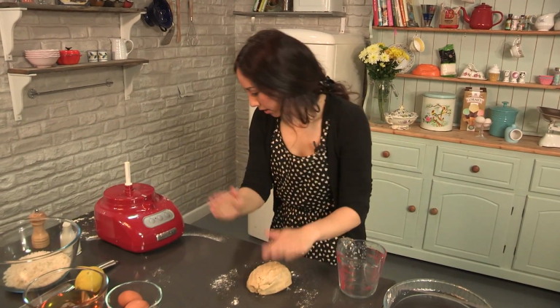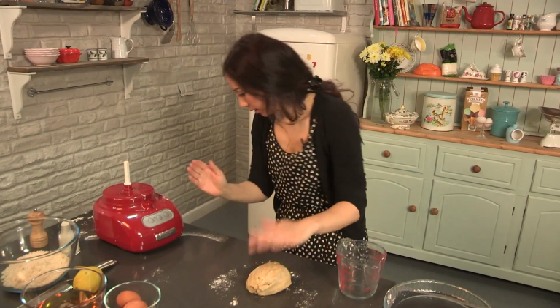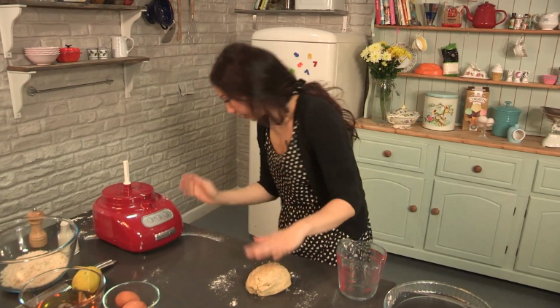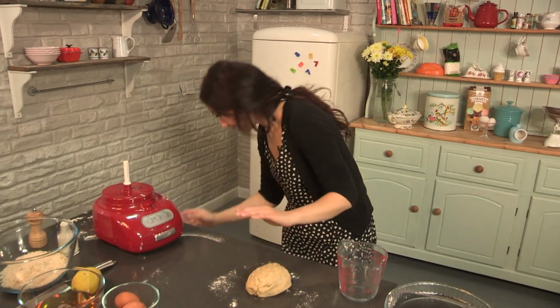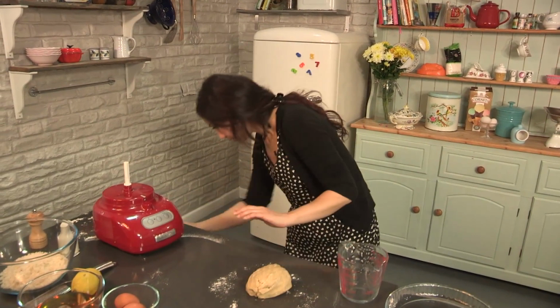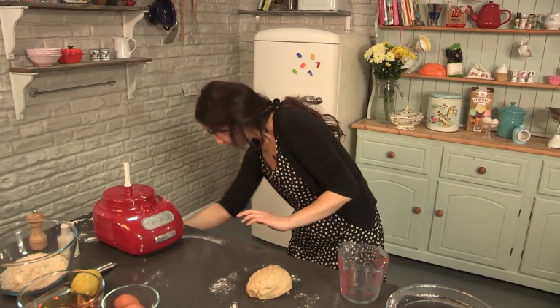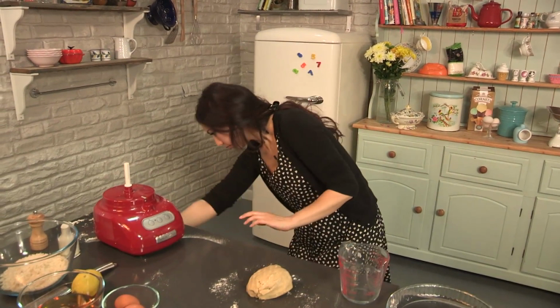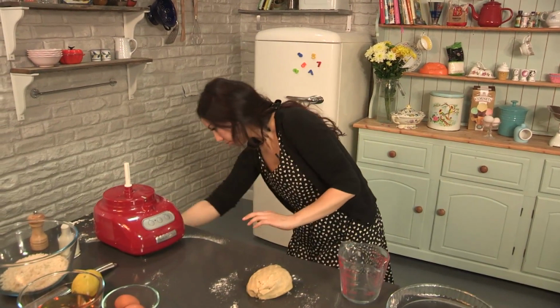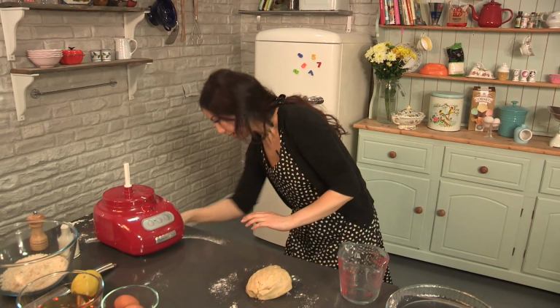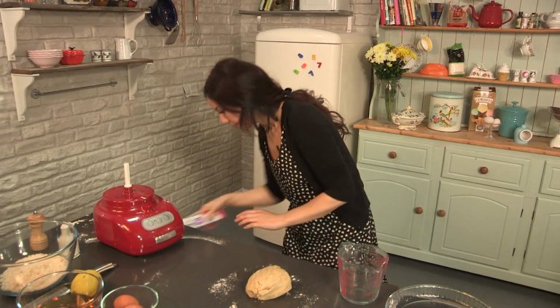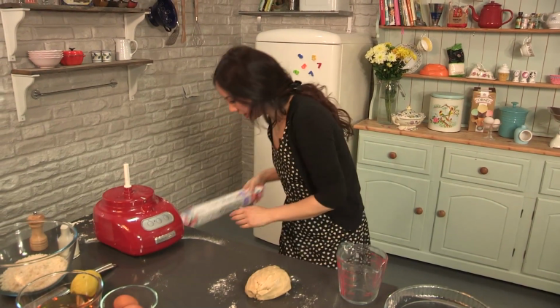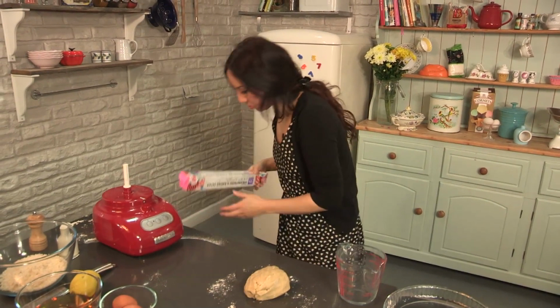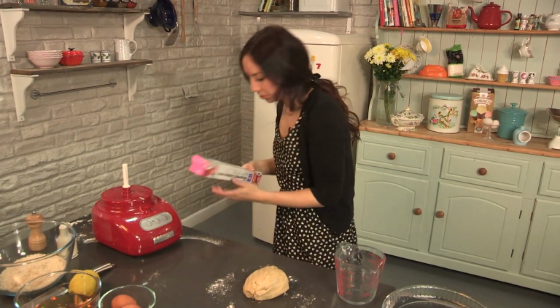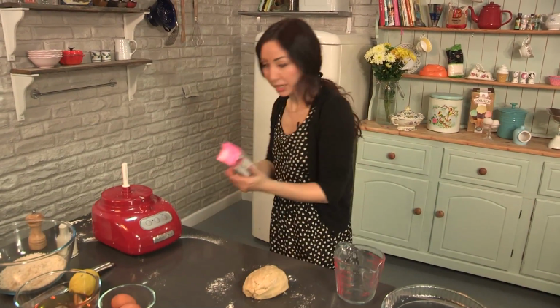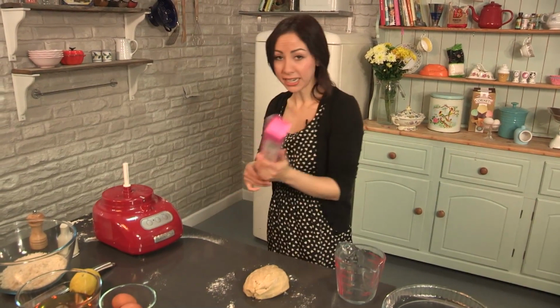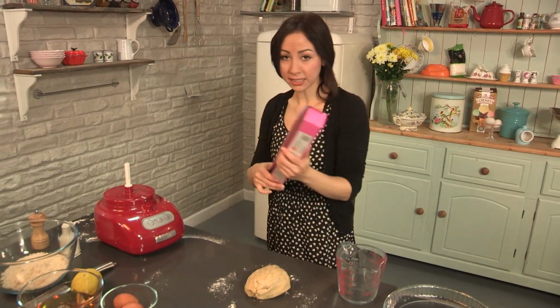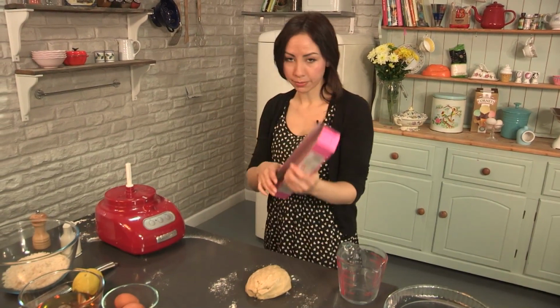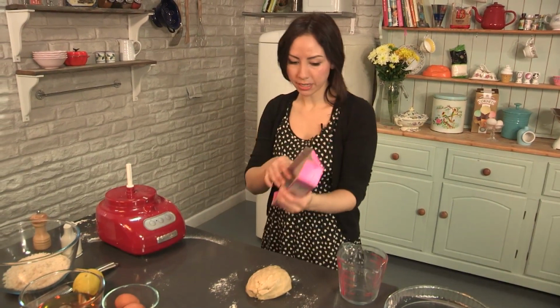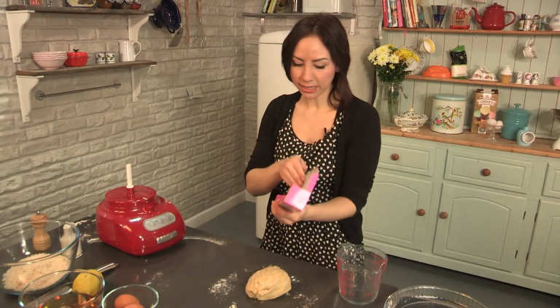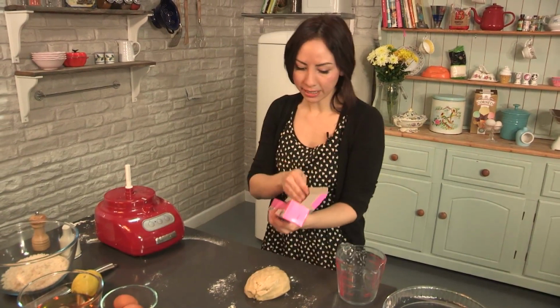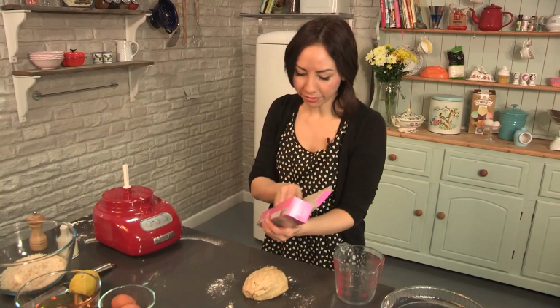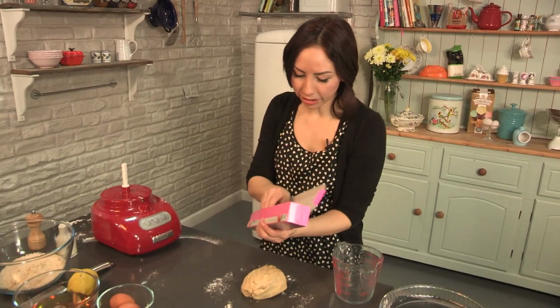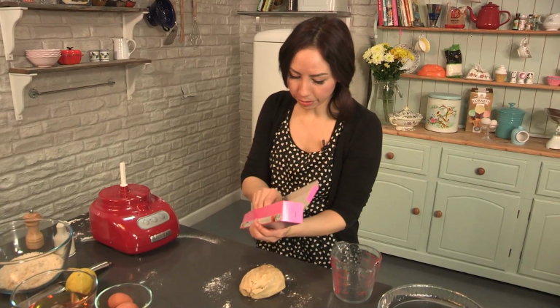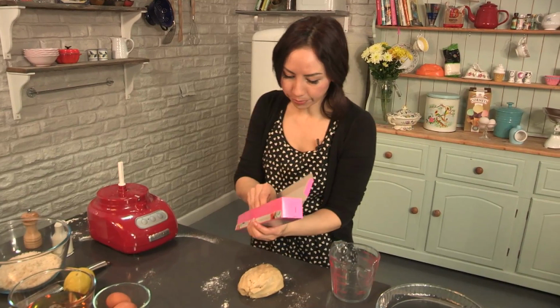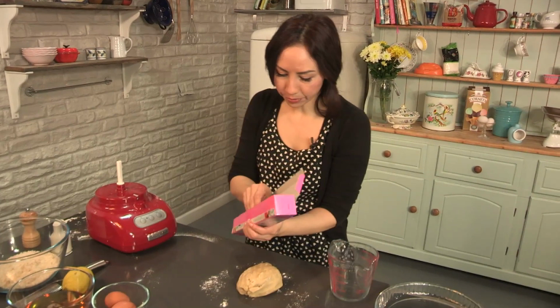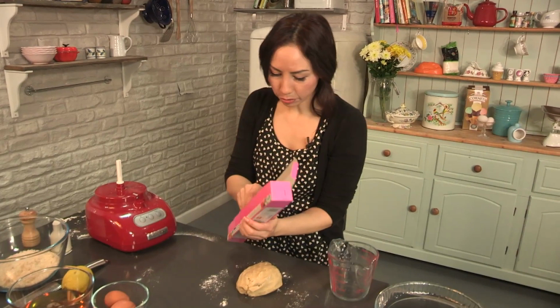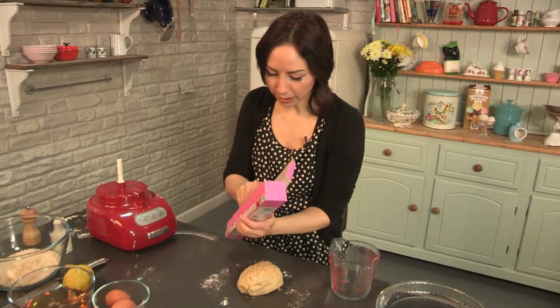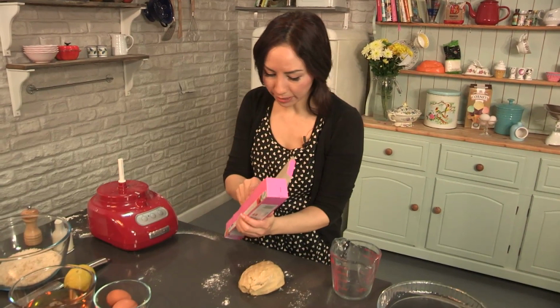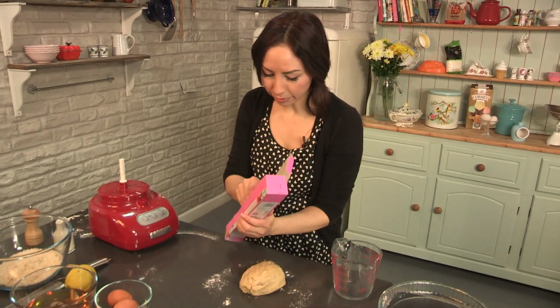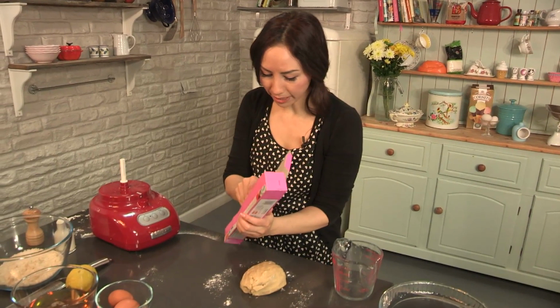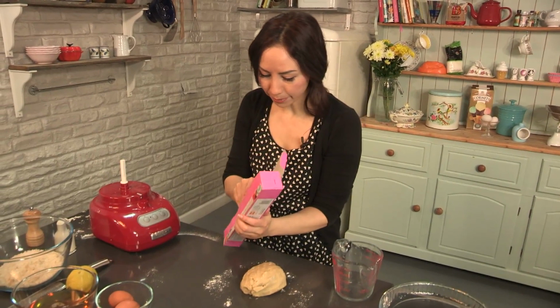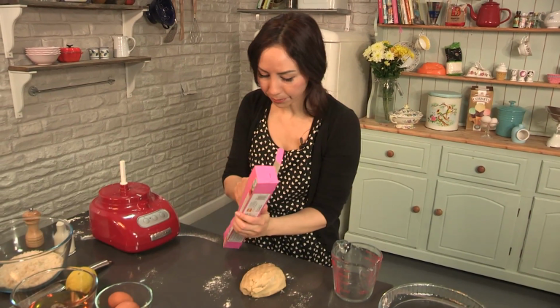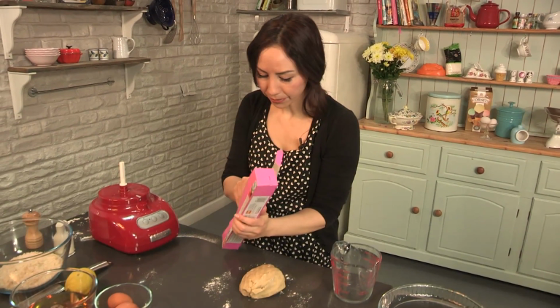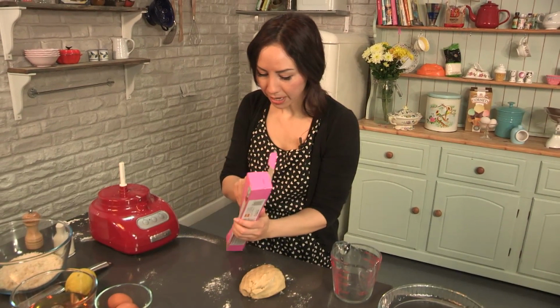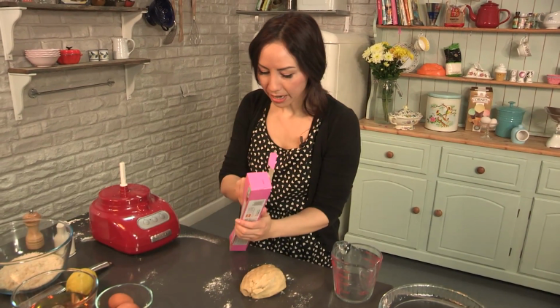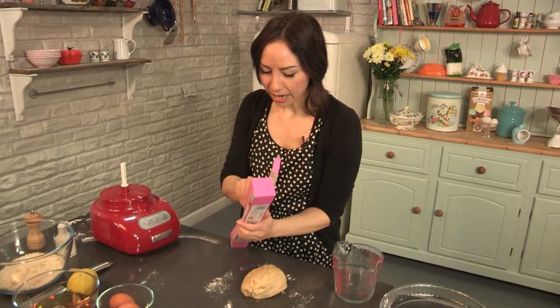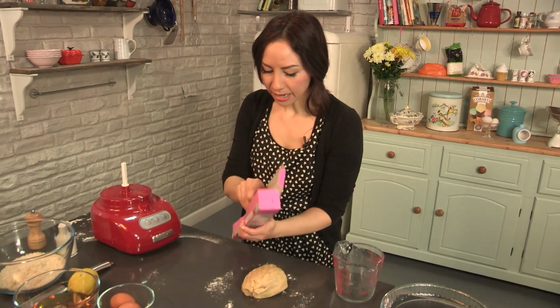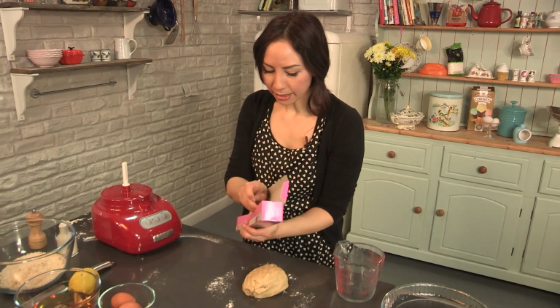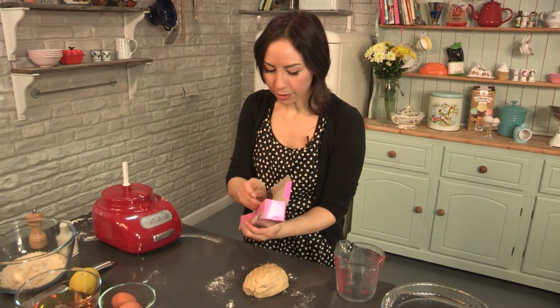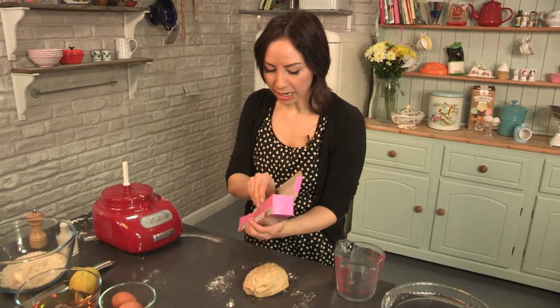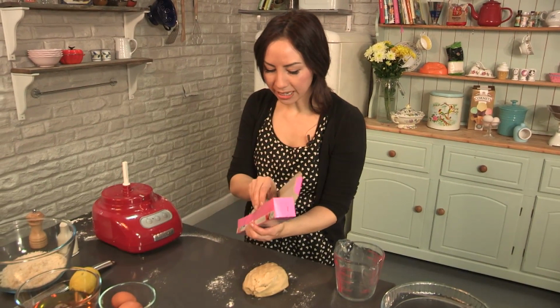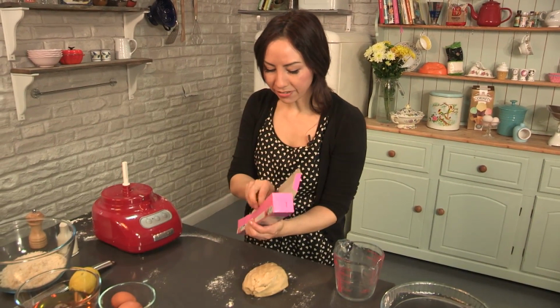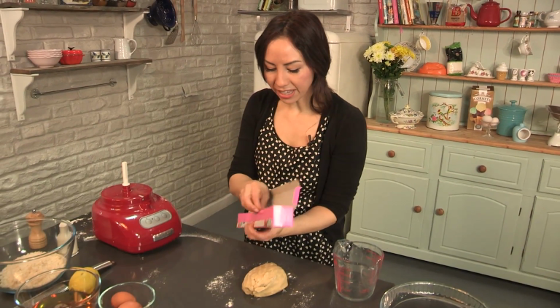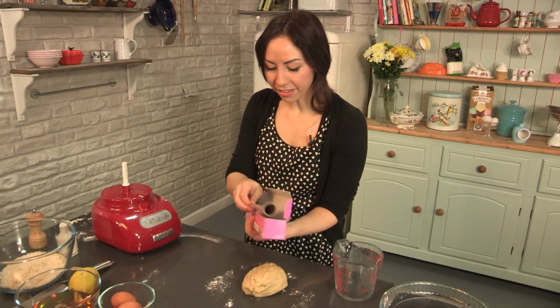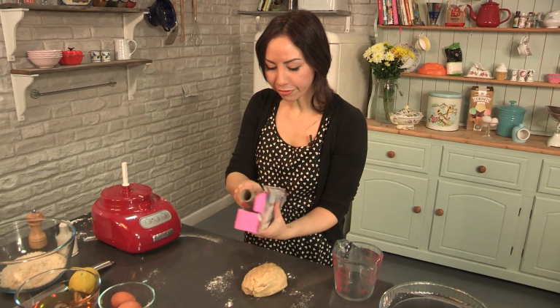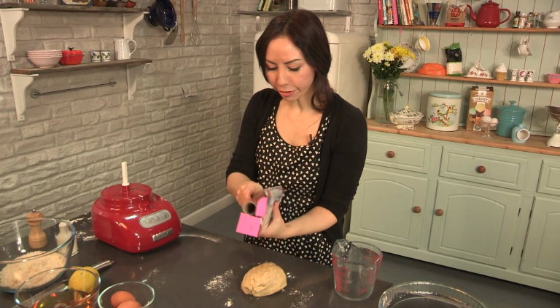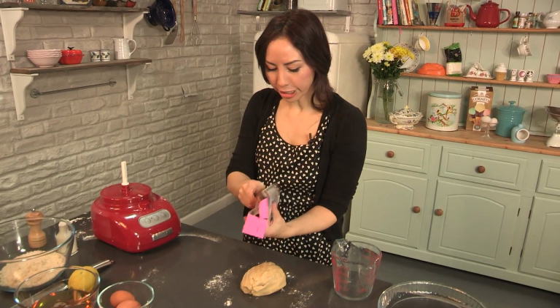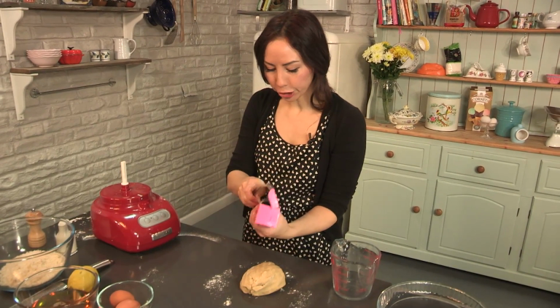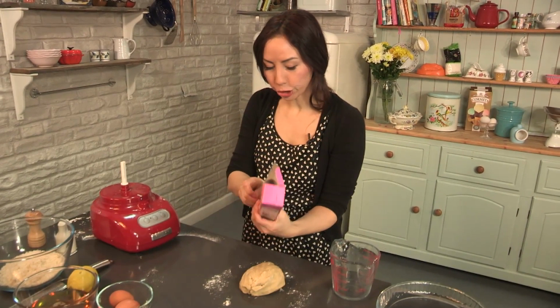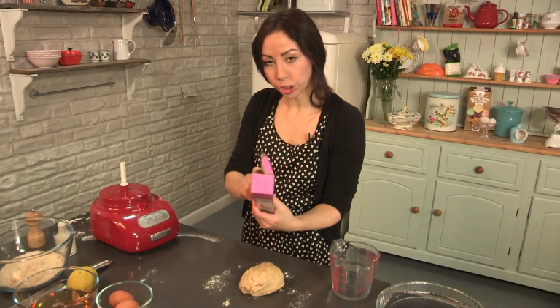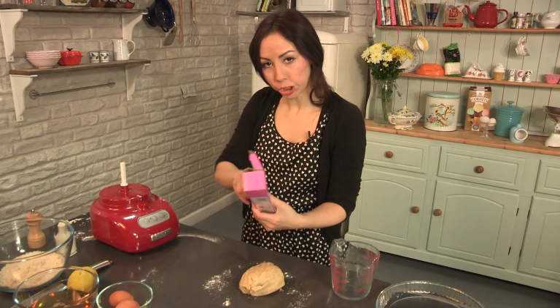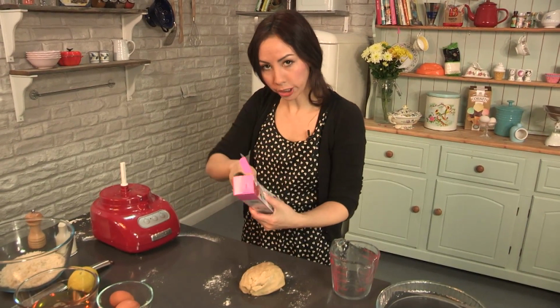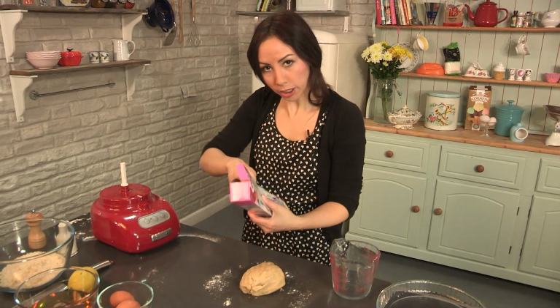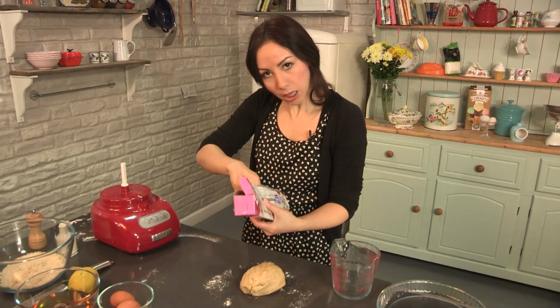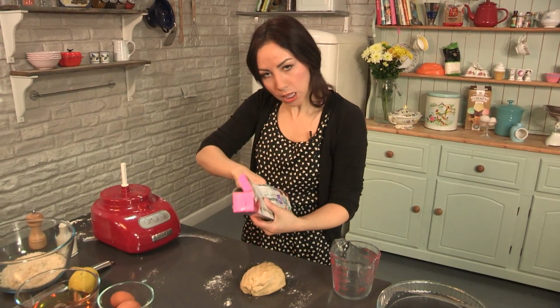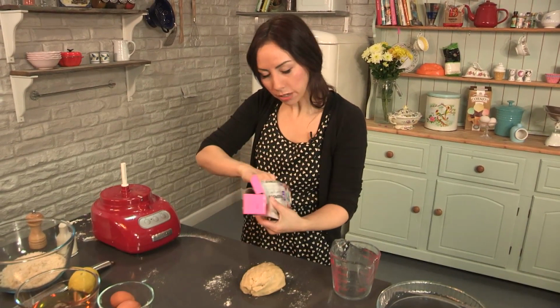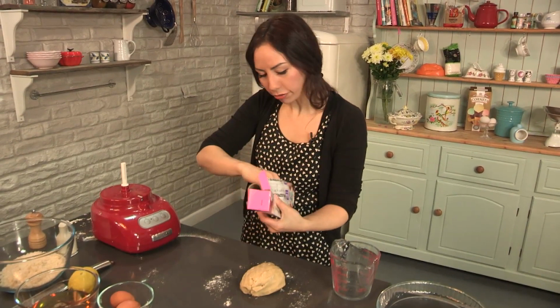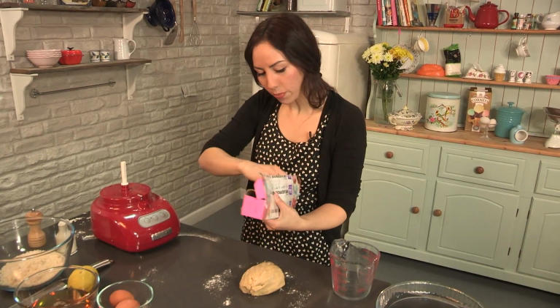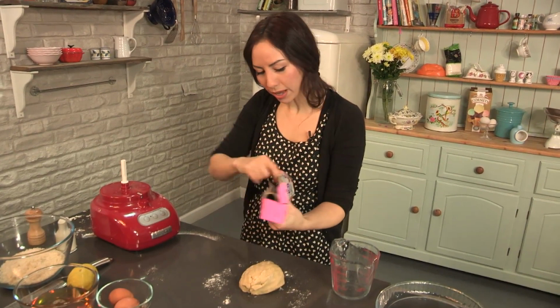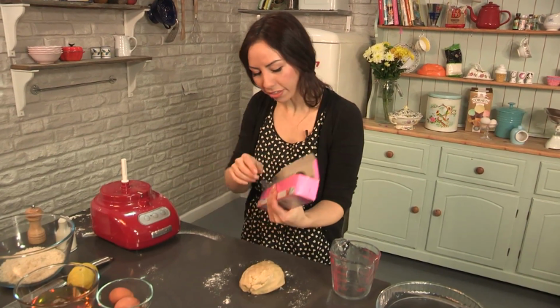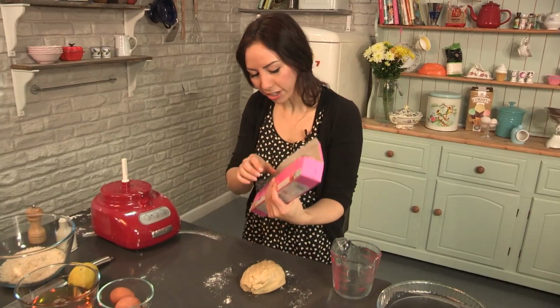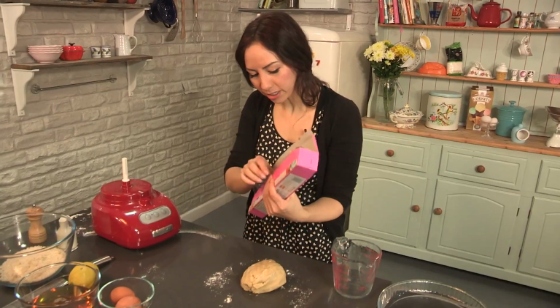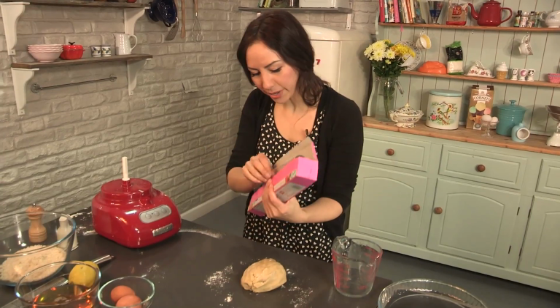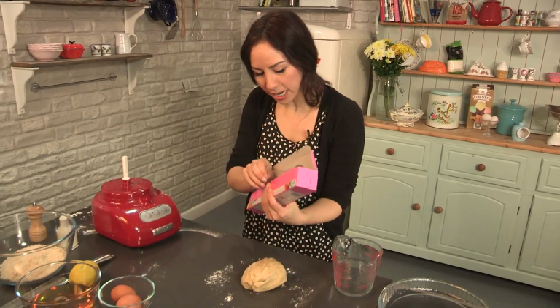Wrap it up in some cling film or cling wrap, and then we are going to leave it in the fridge to chill for about 30 minutes.